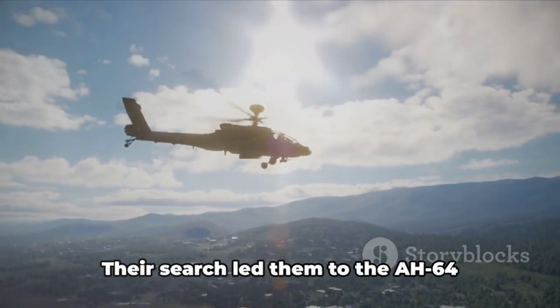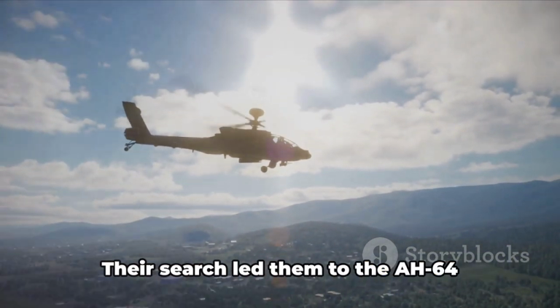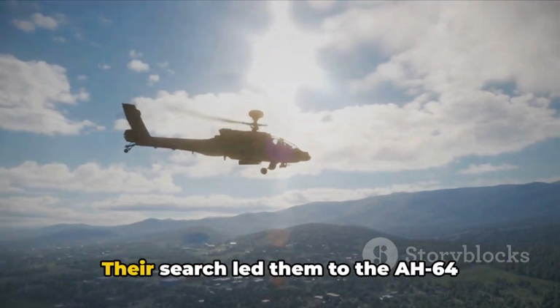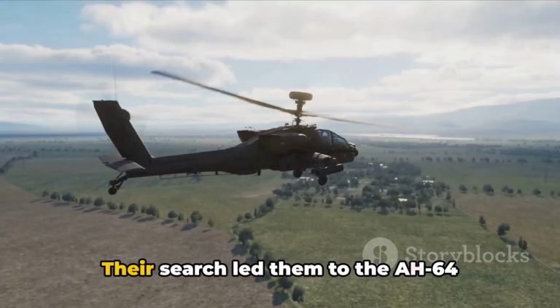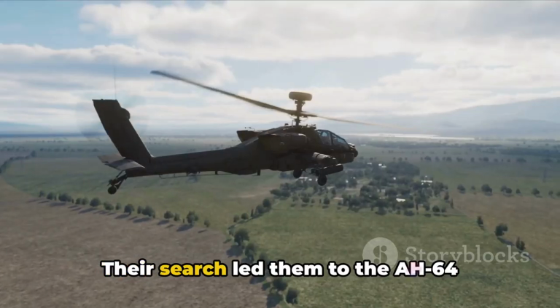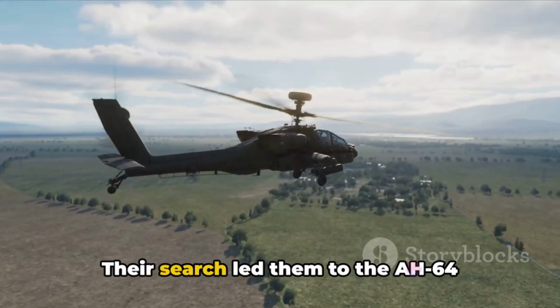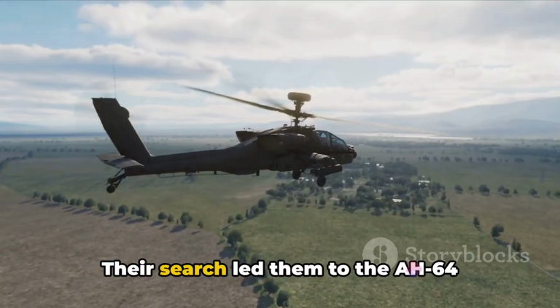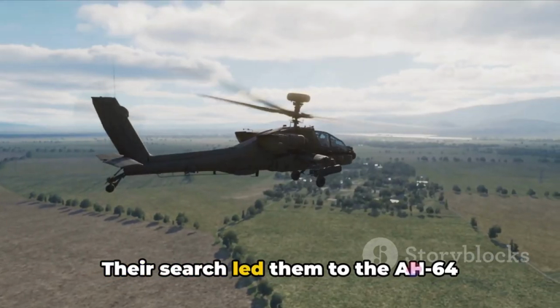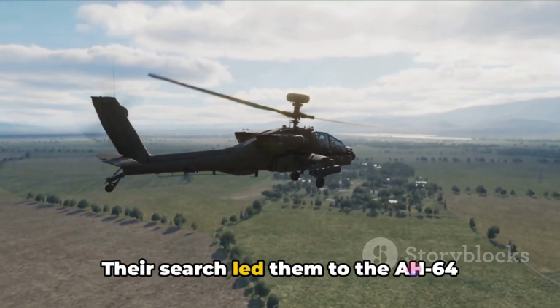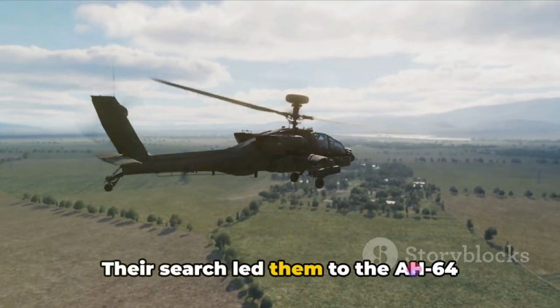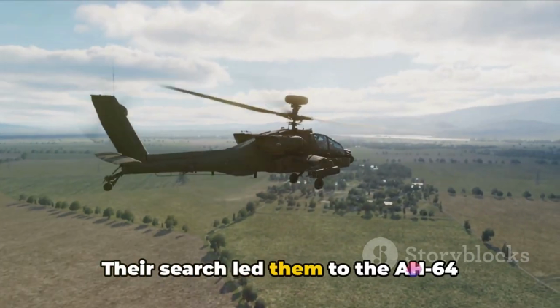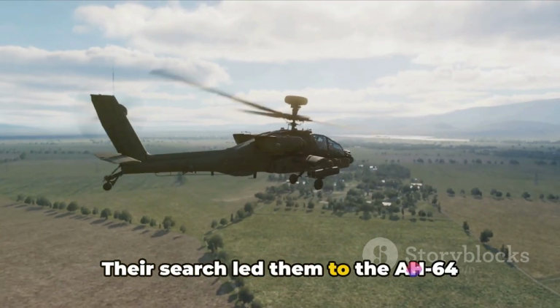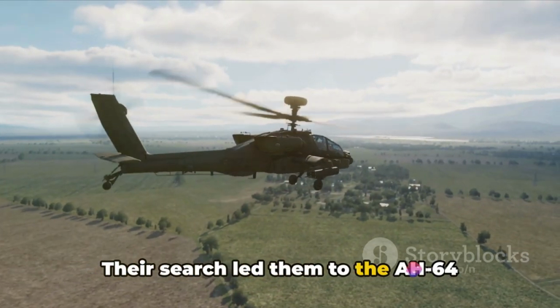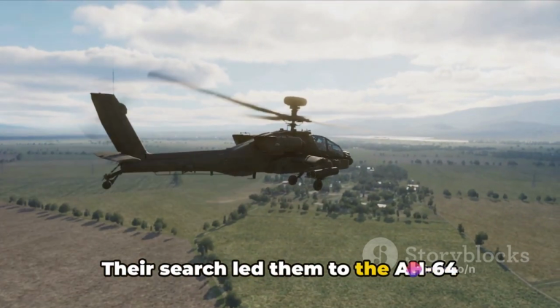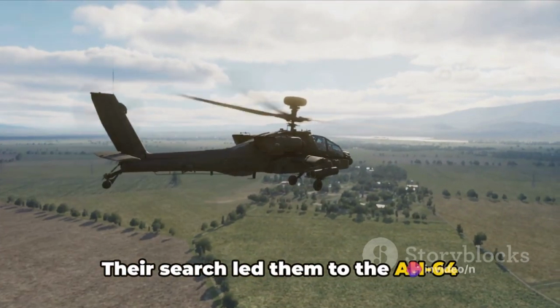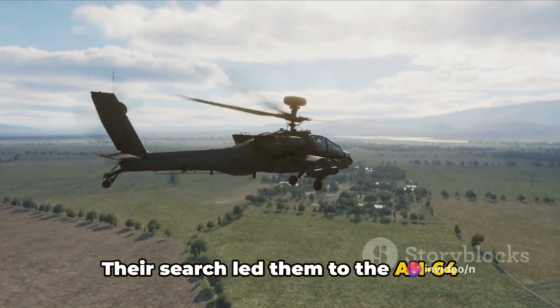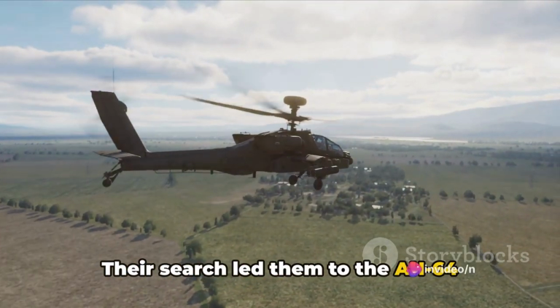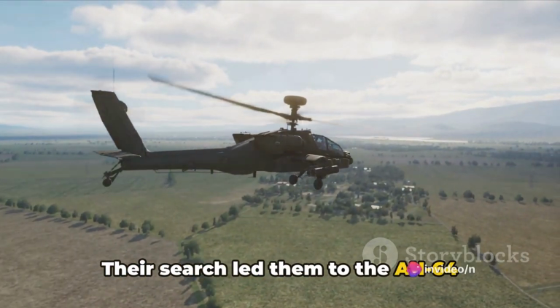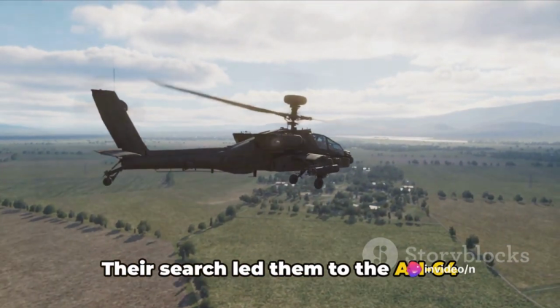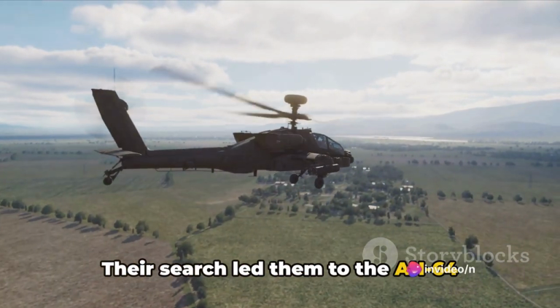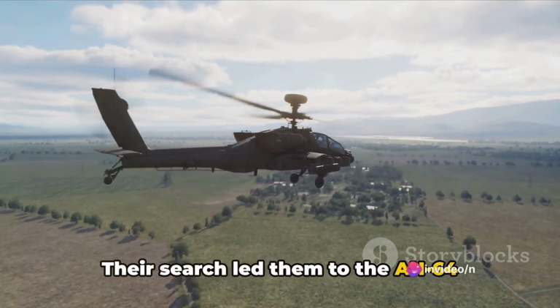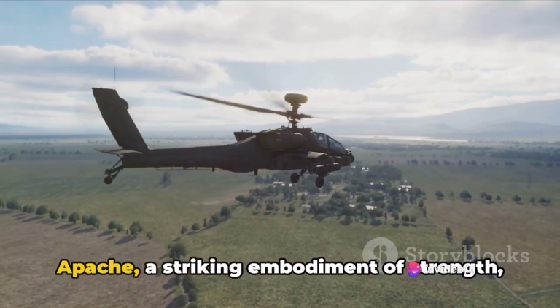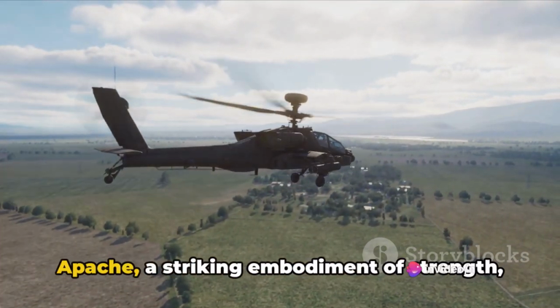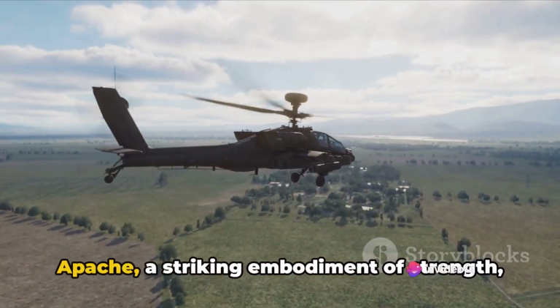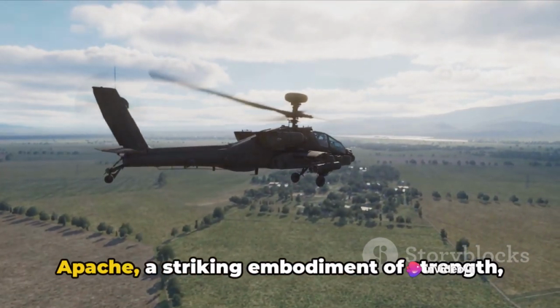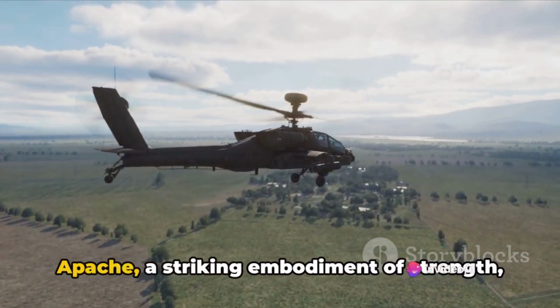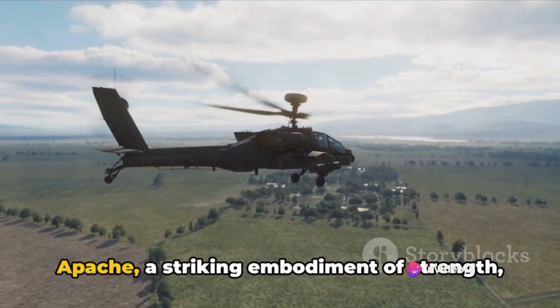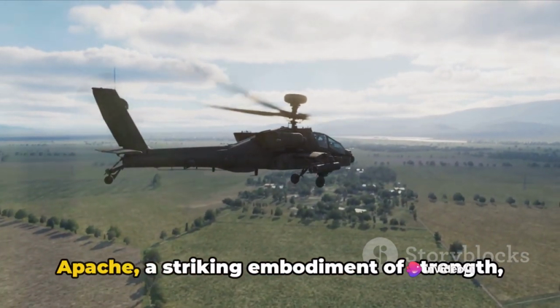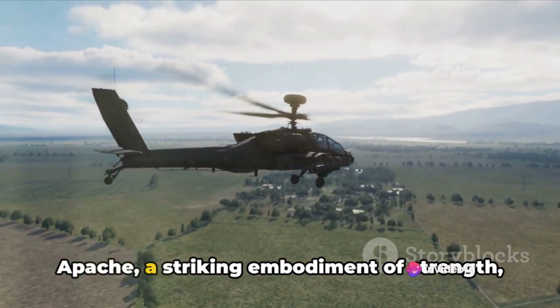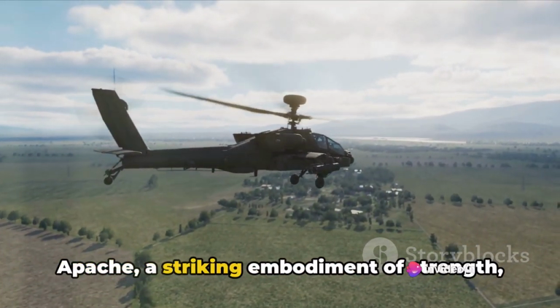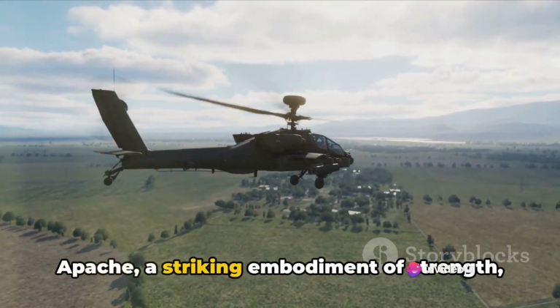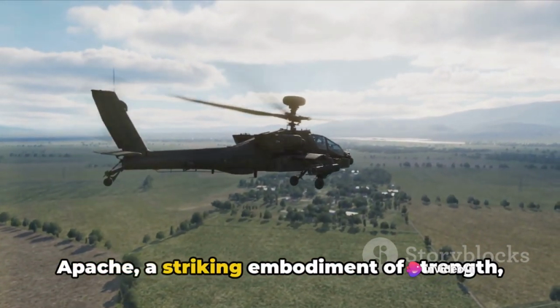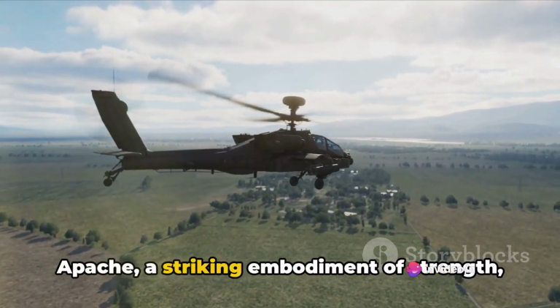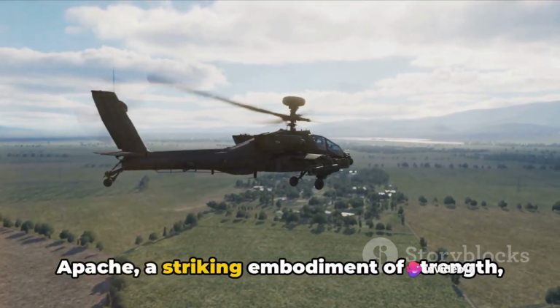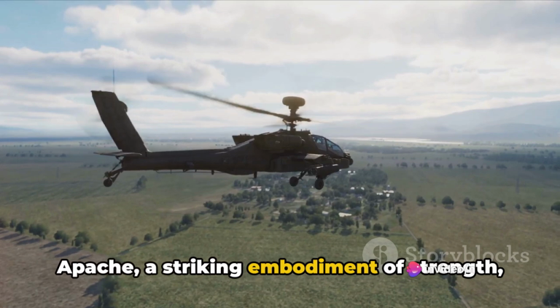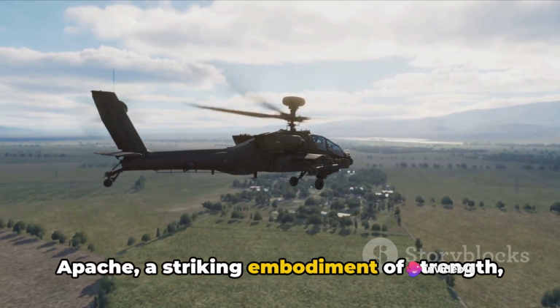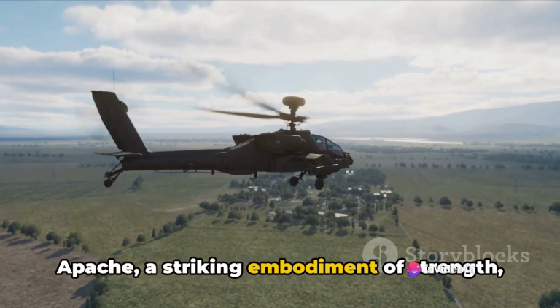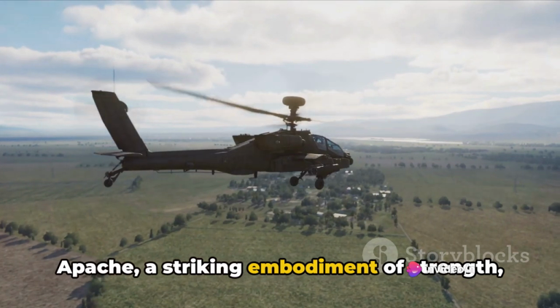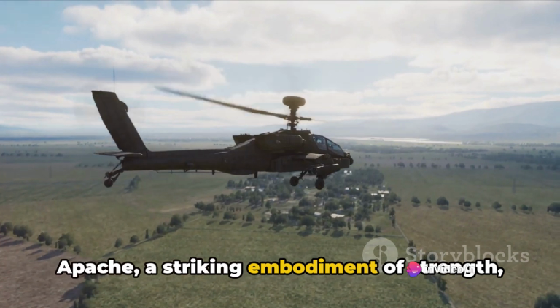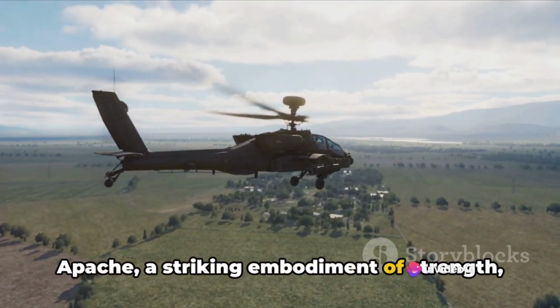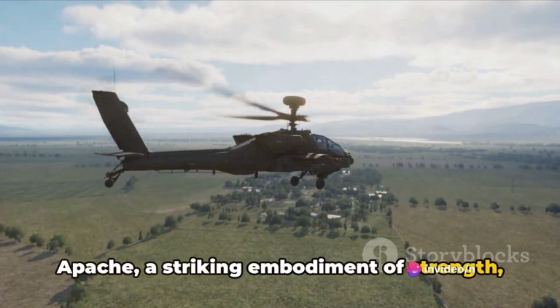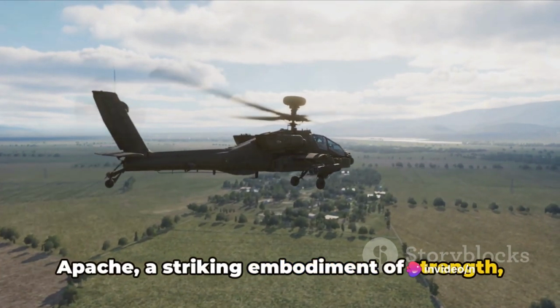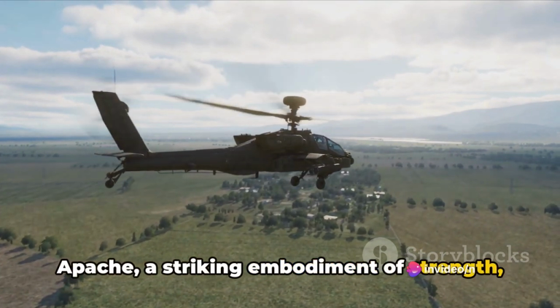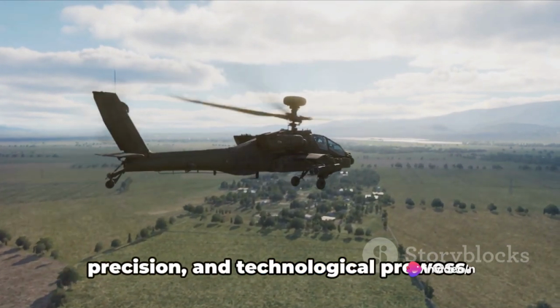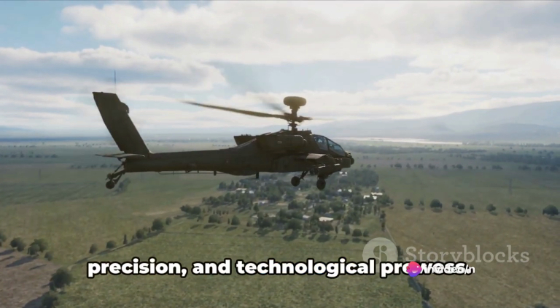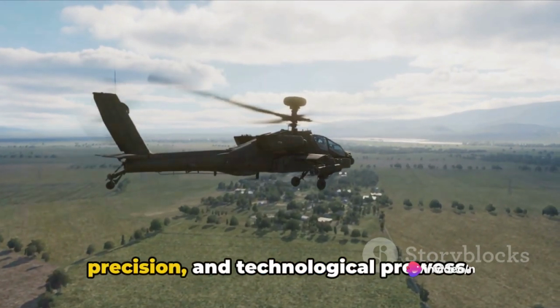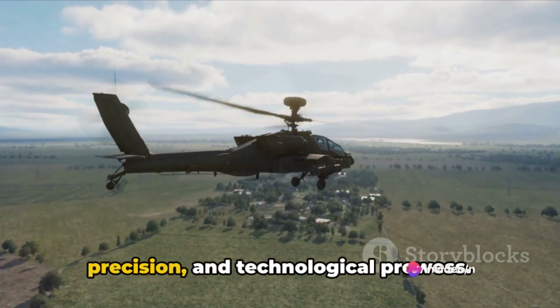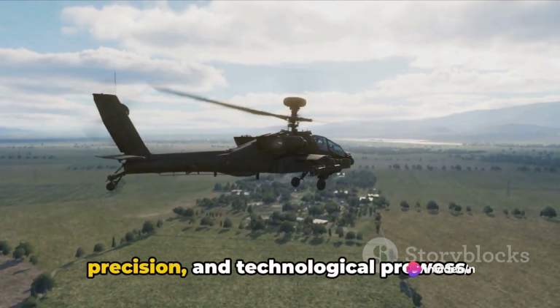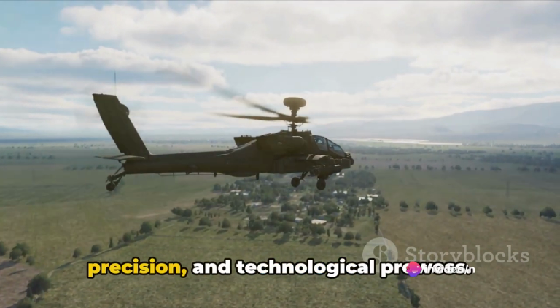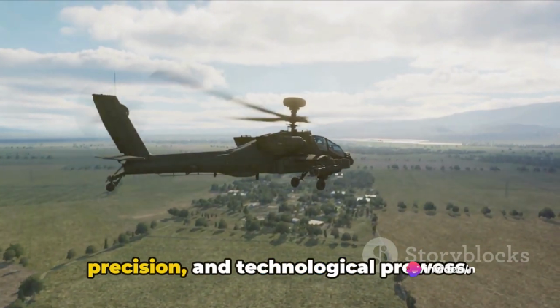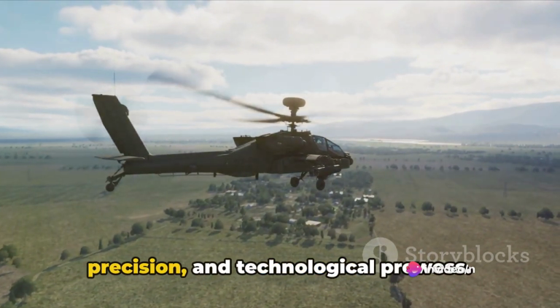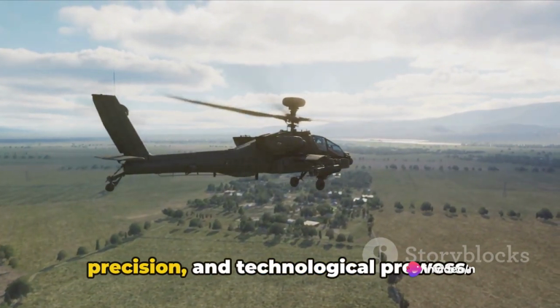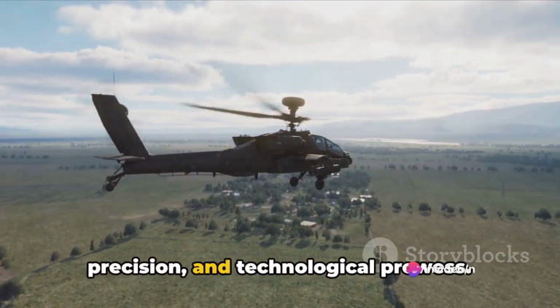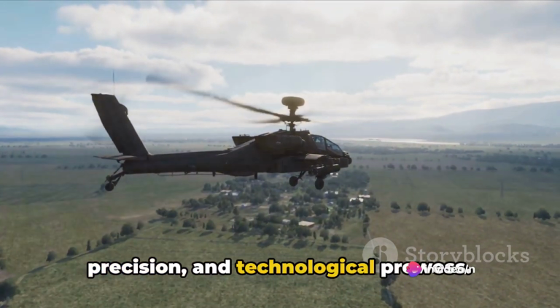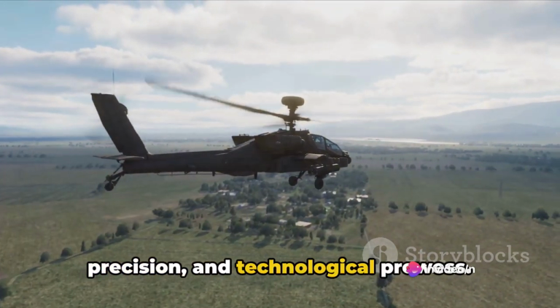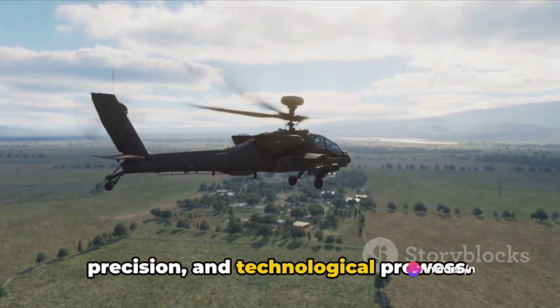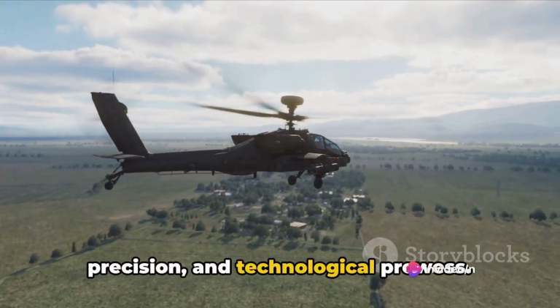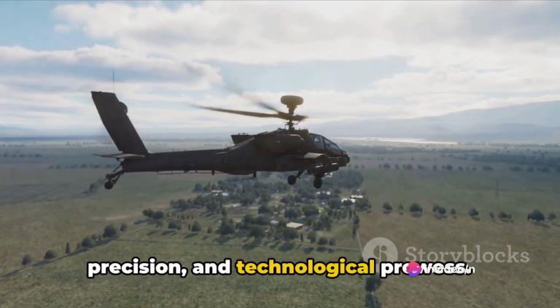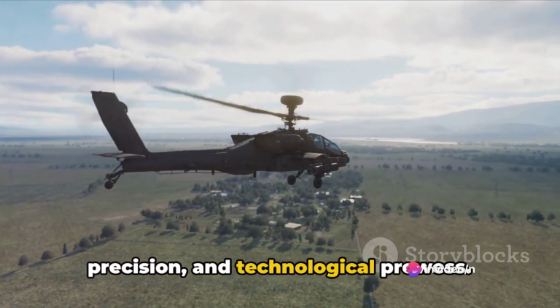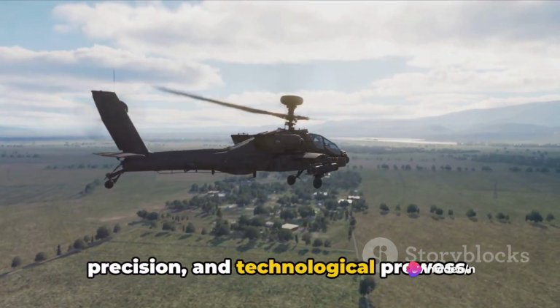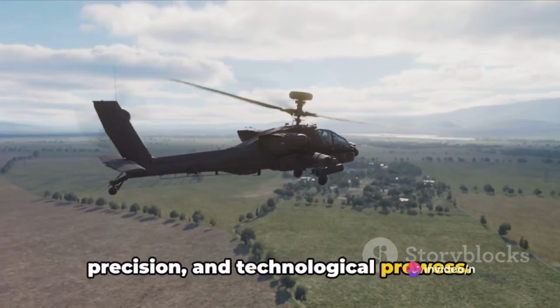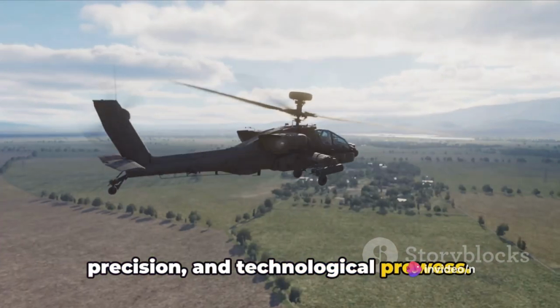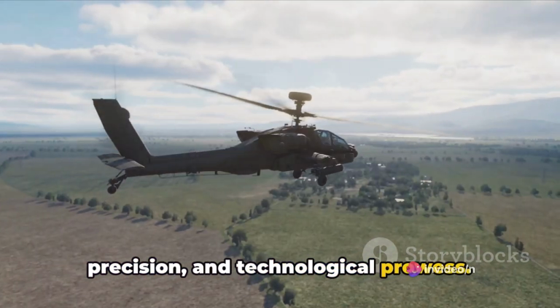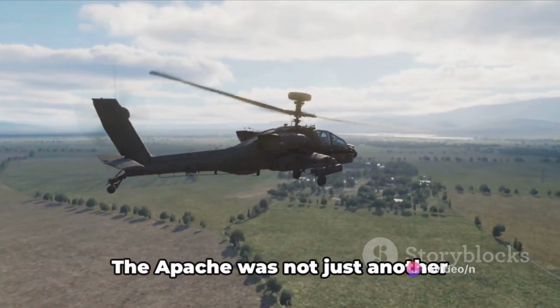Their search led them to the AH-64 Apache, a striking embodiment of strength, precision, and technological prowess.